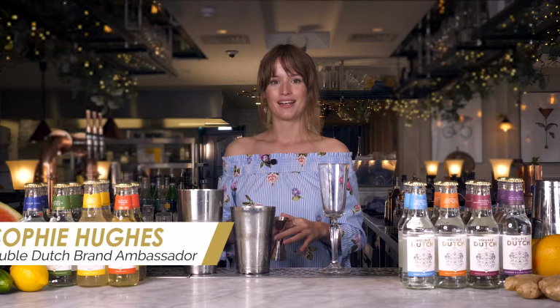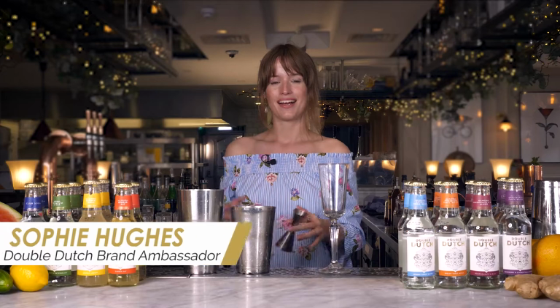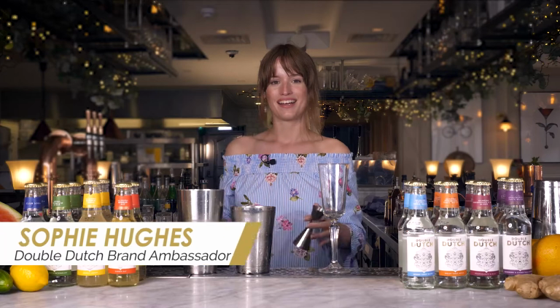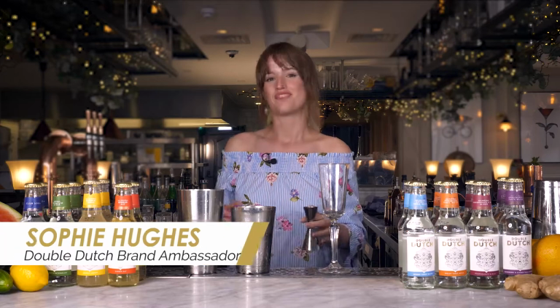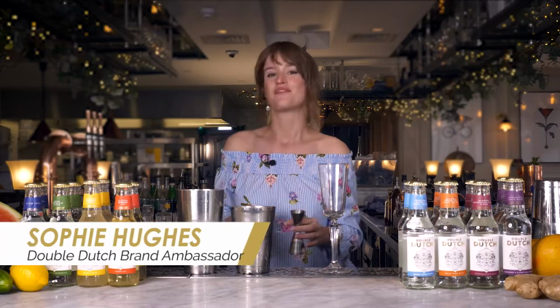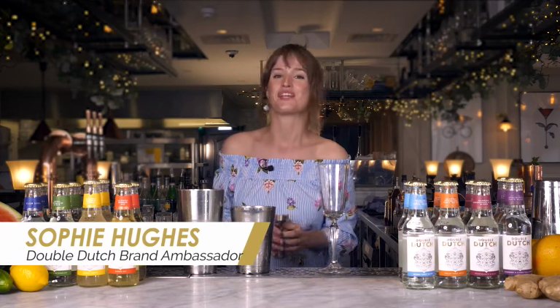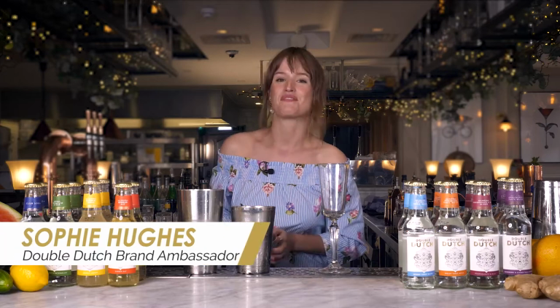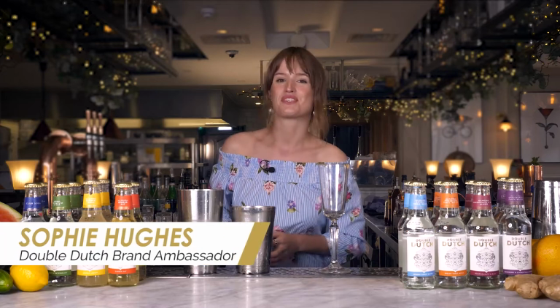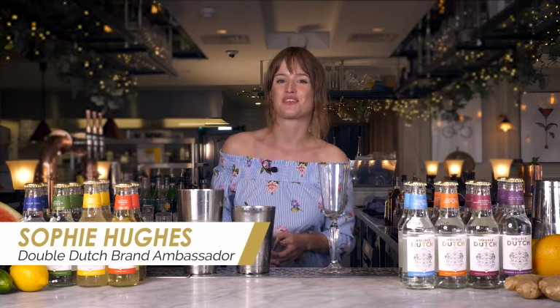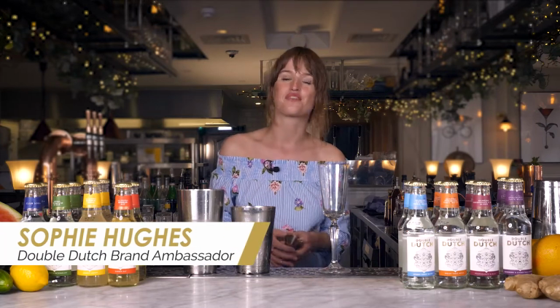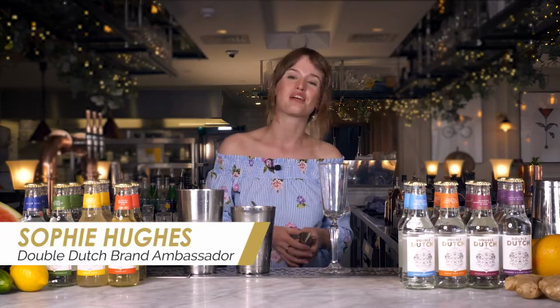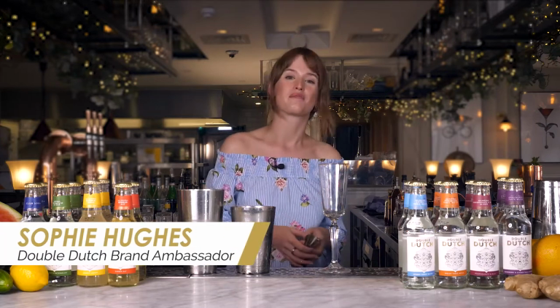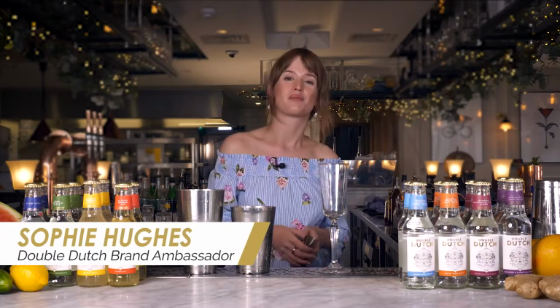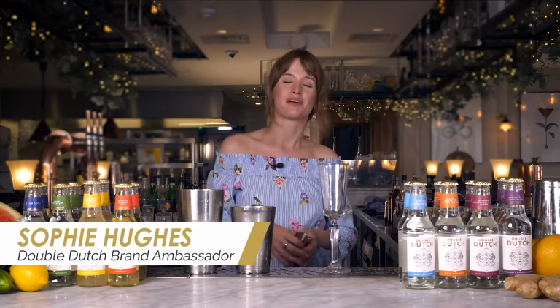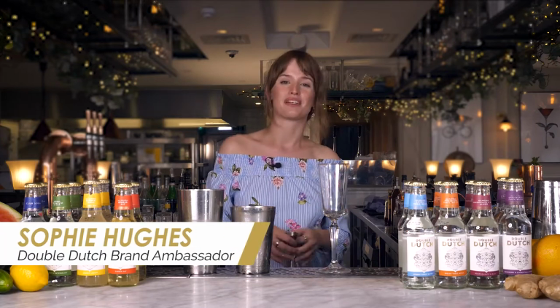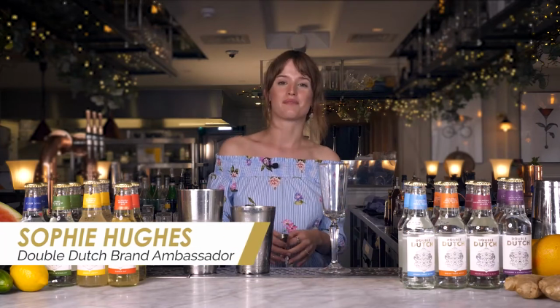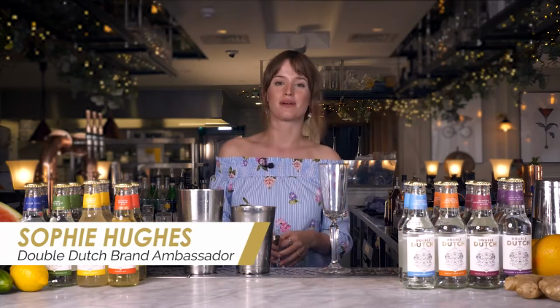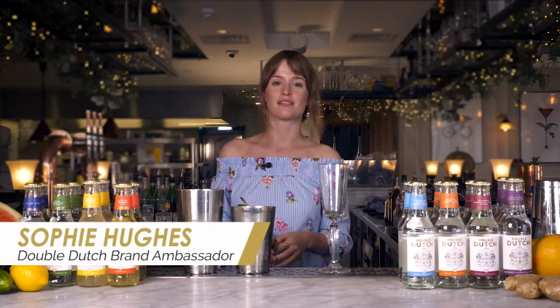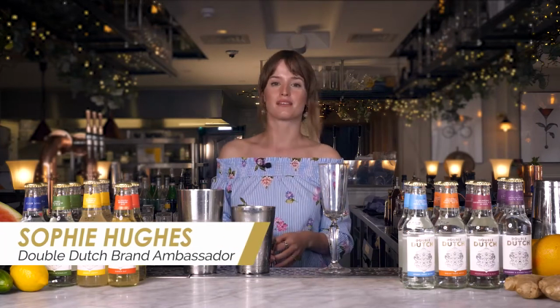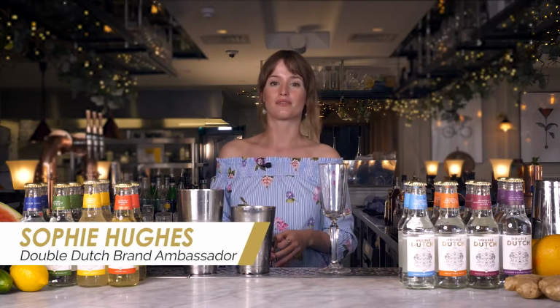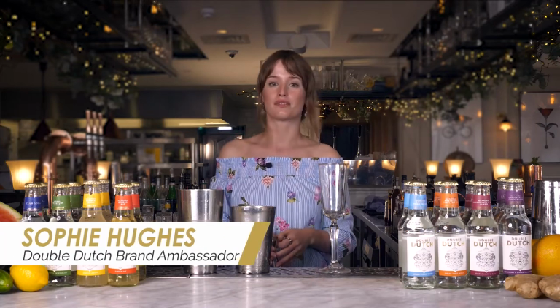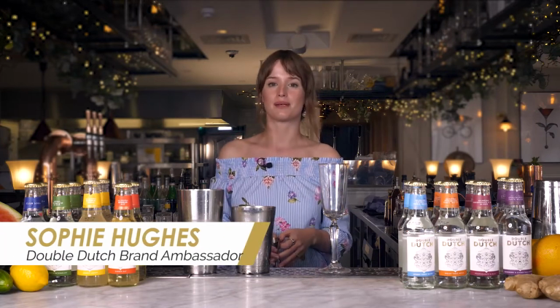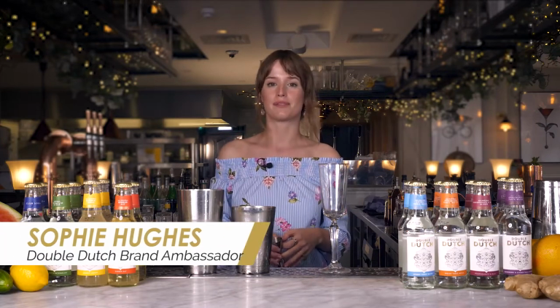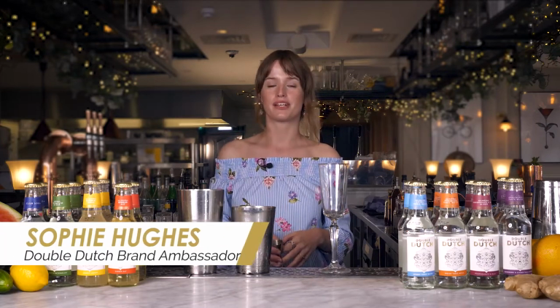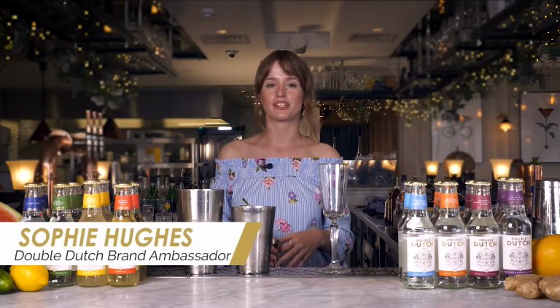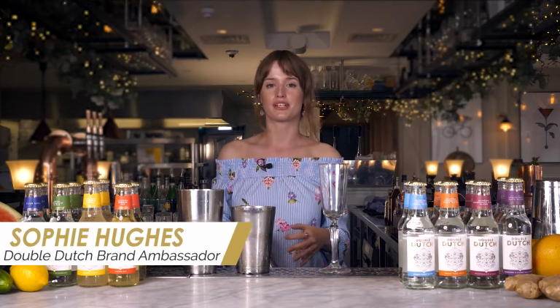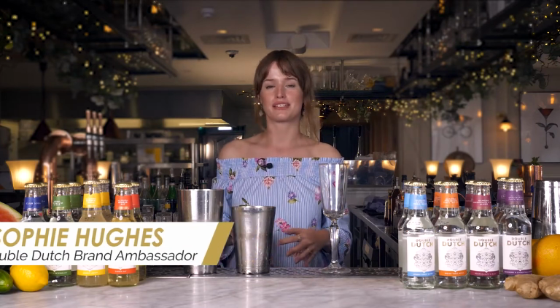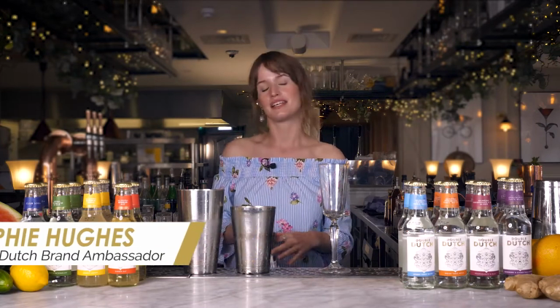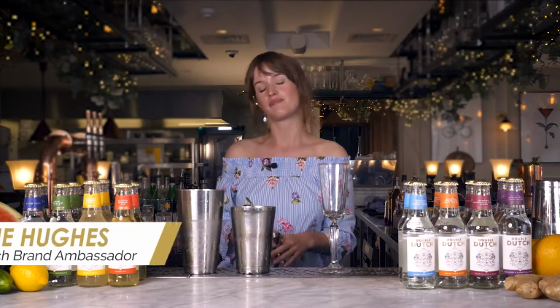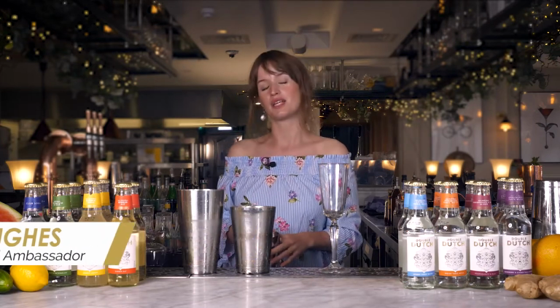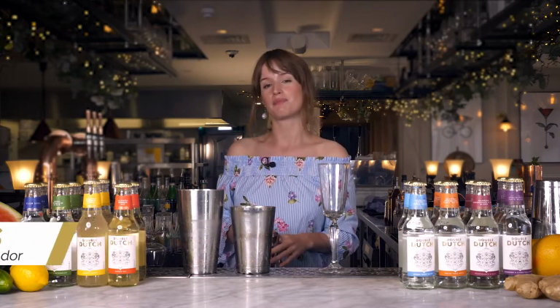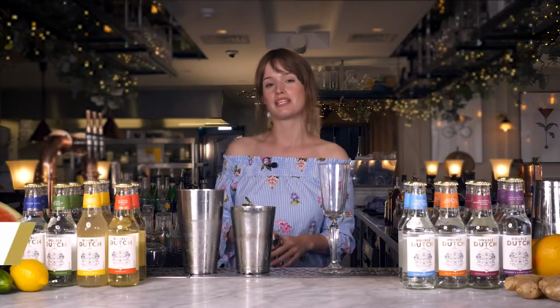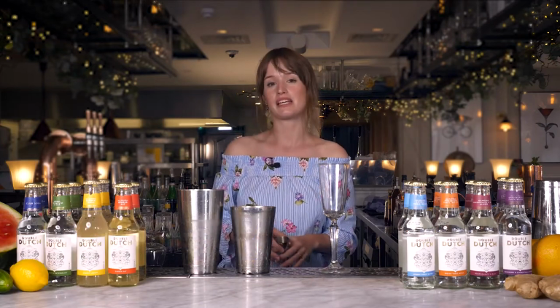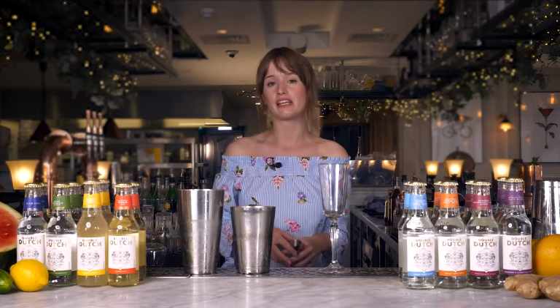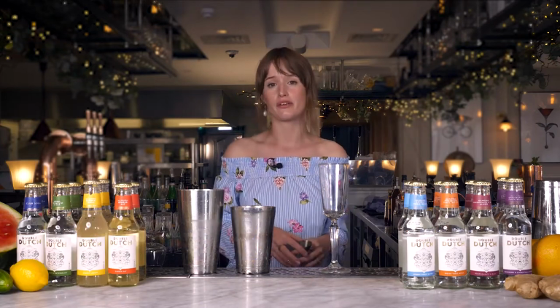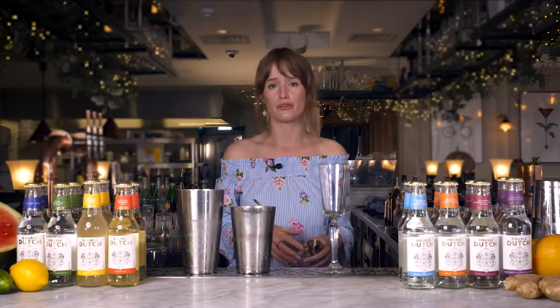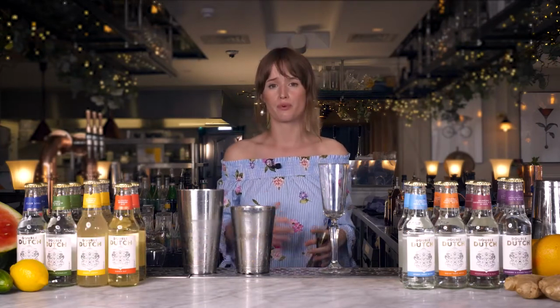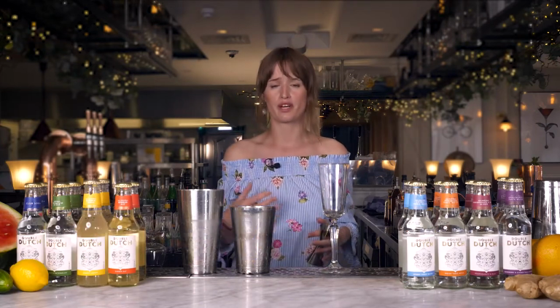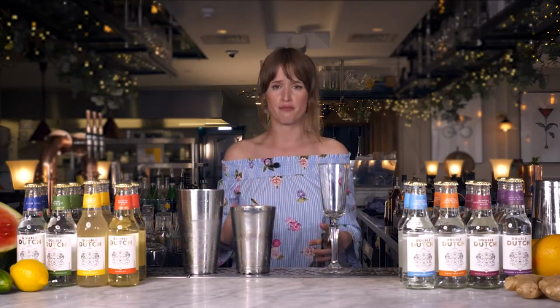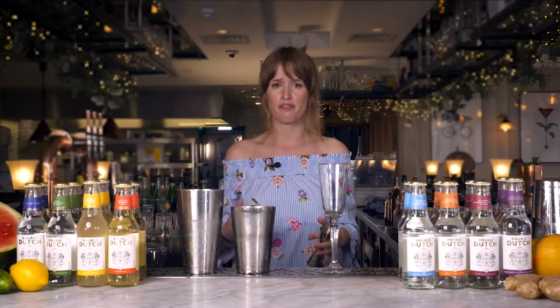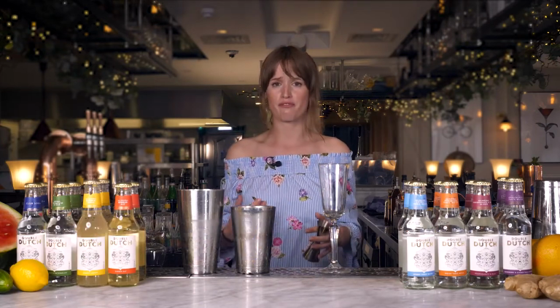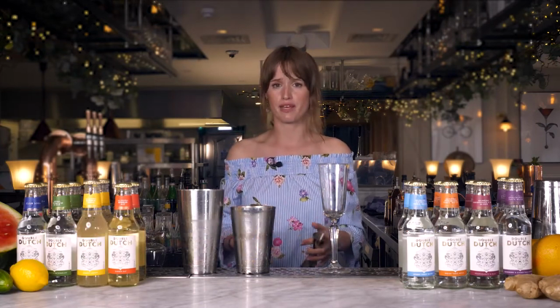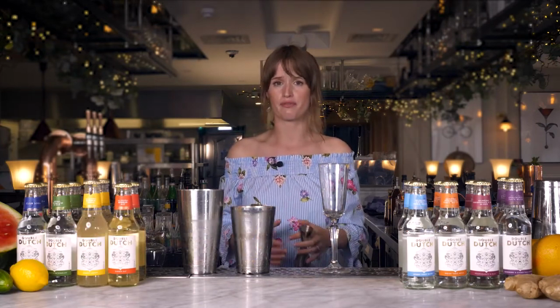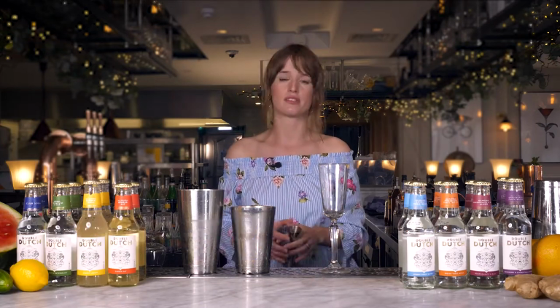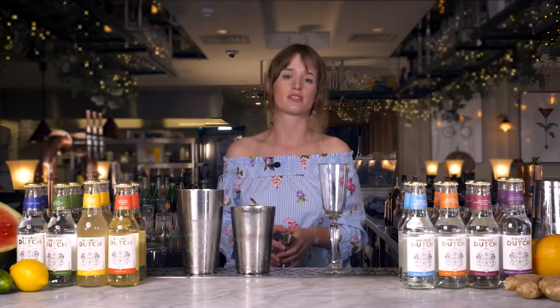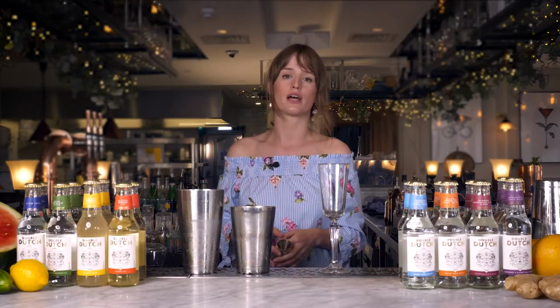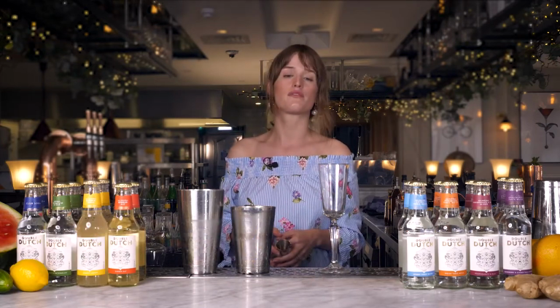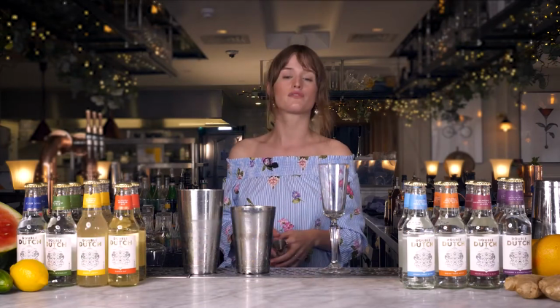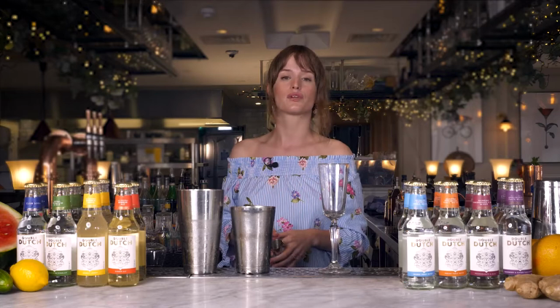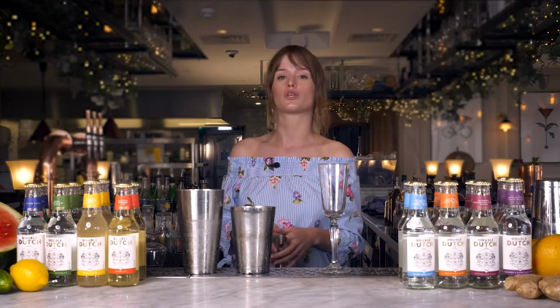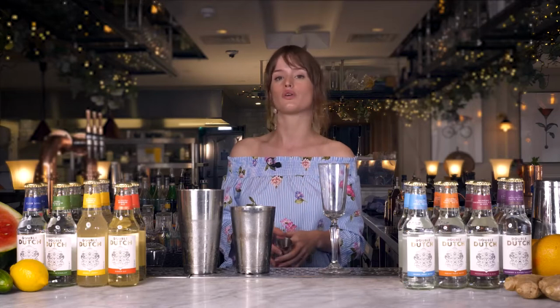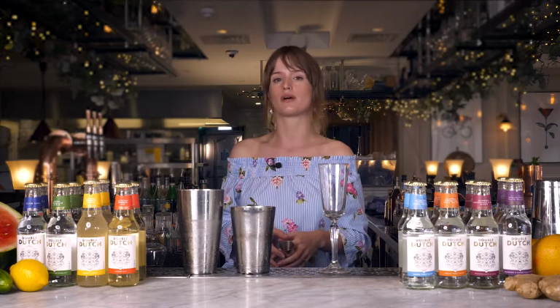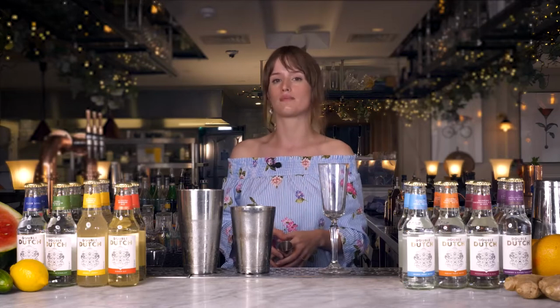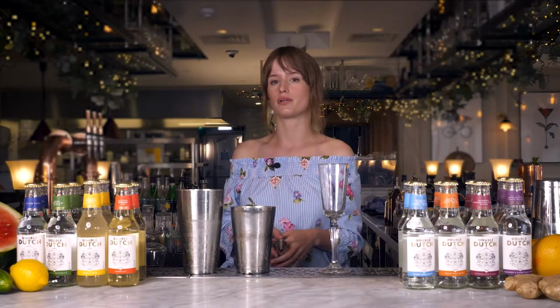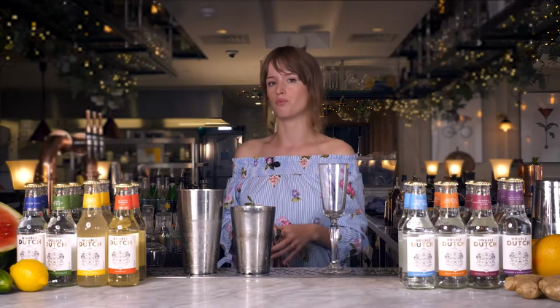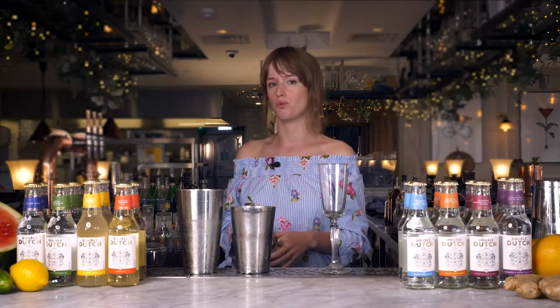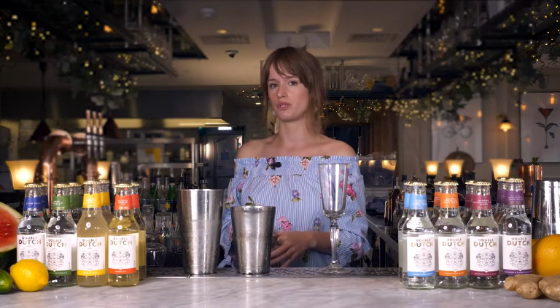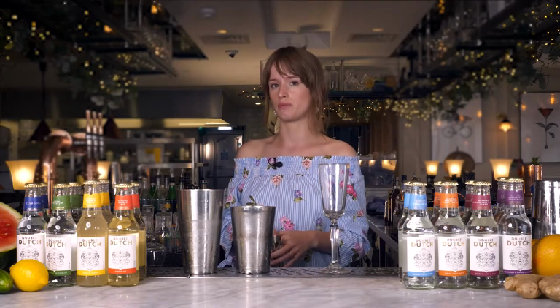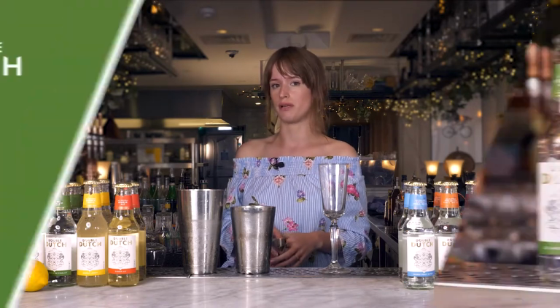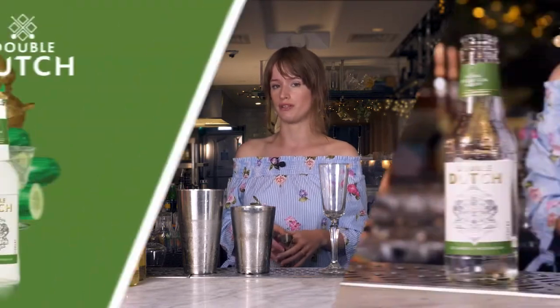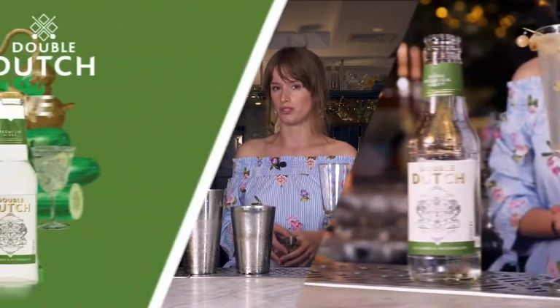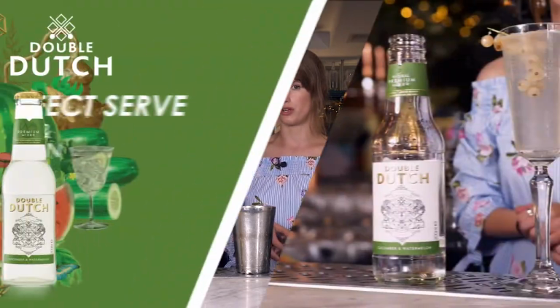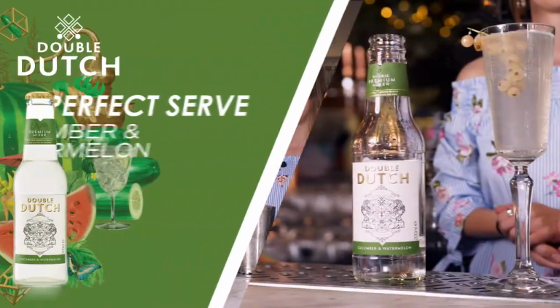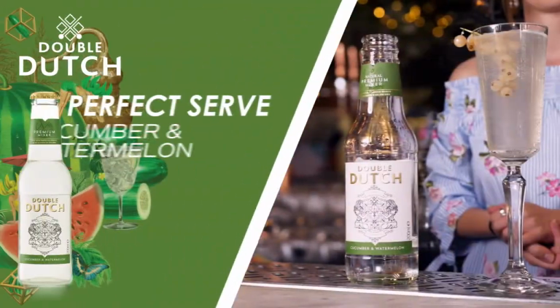Hi, my name is Sophie. I'm the brand ambassador for Double Dutch and today I'm going to be taking you through one of my favorite serves for cucumber and watermelon tonic.